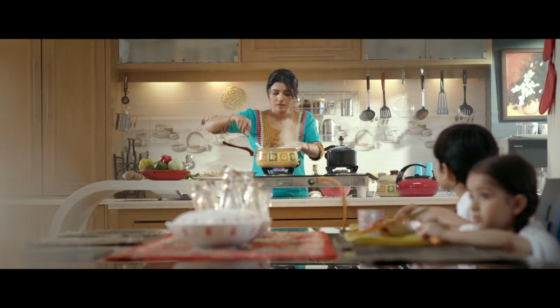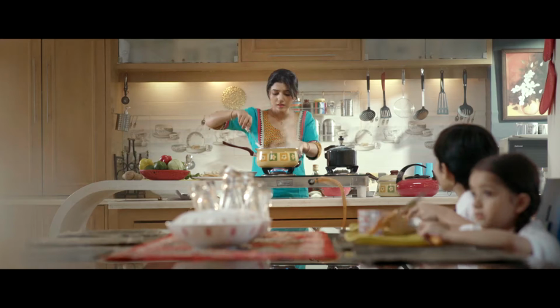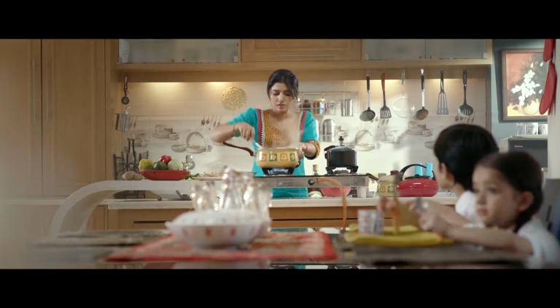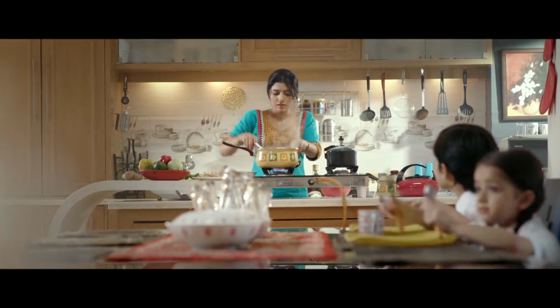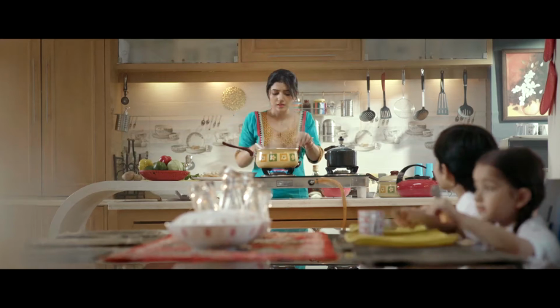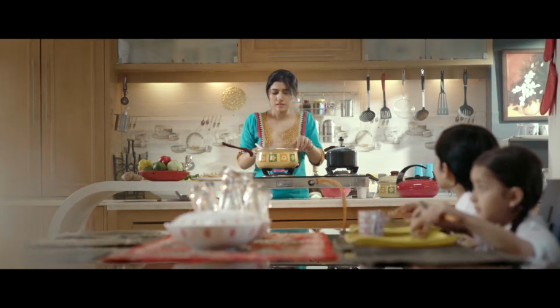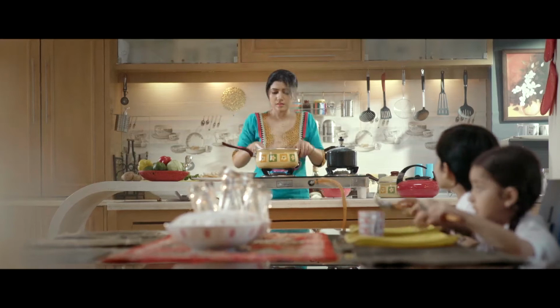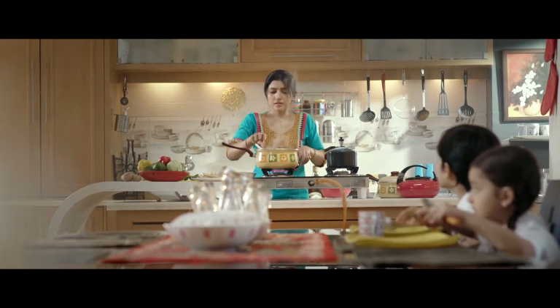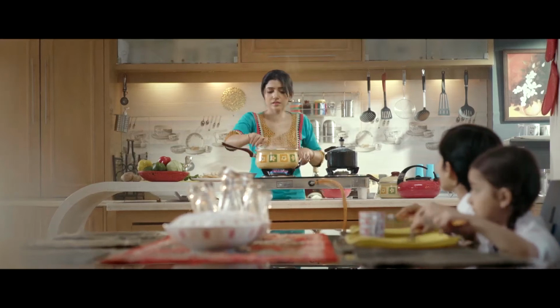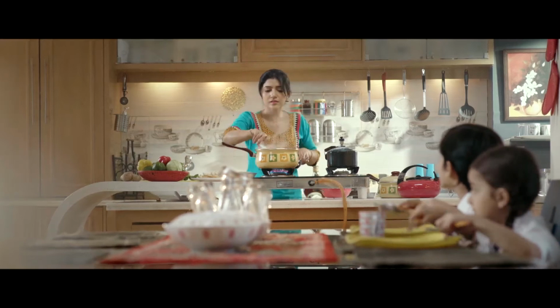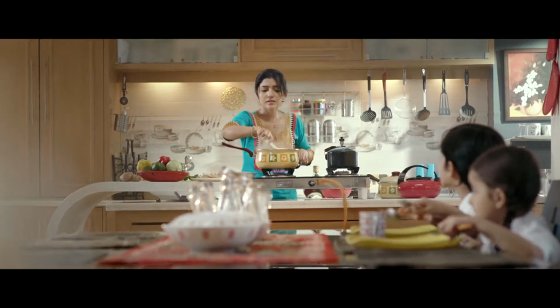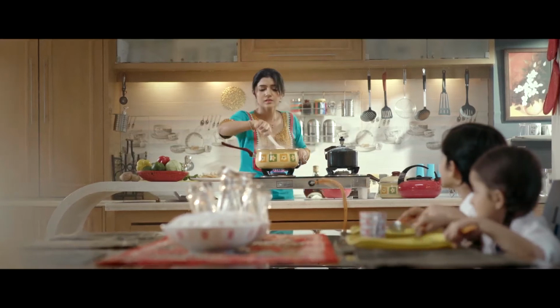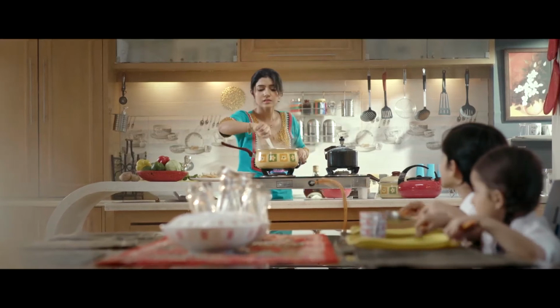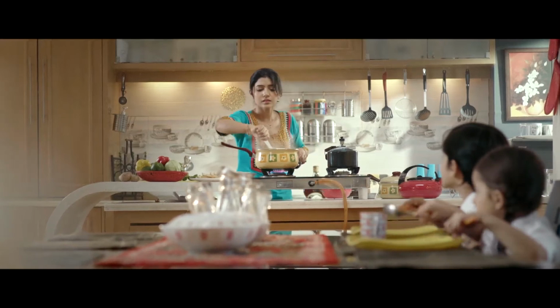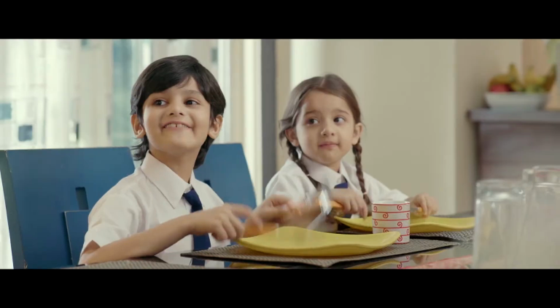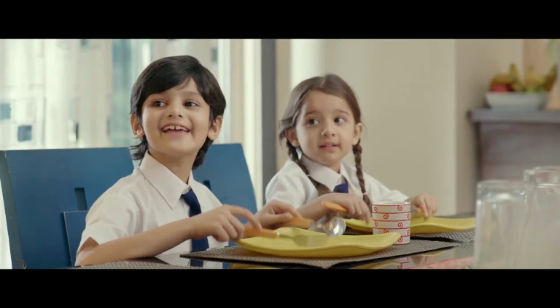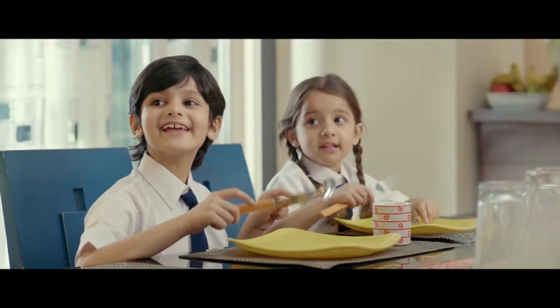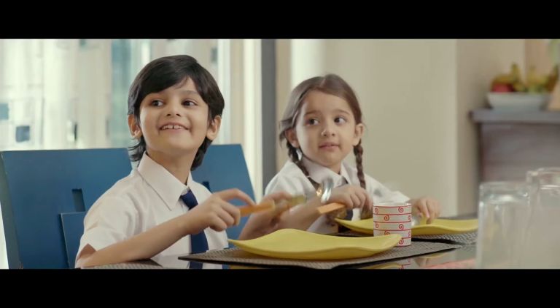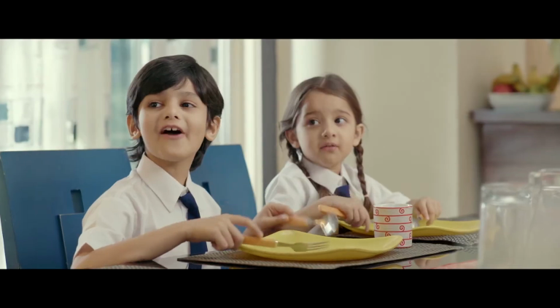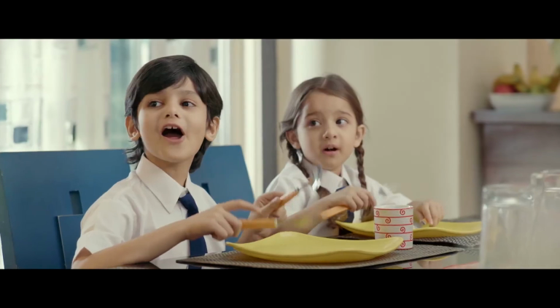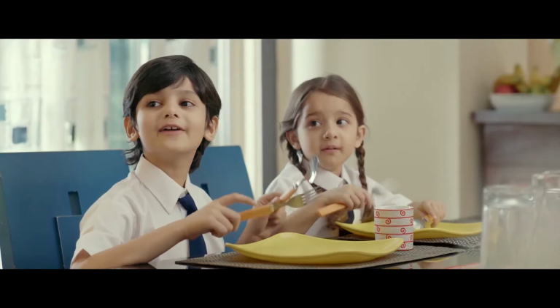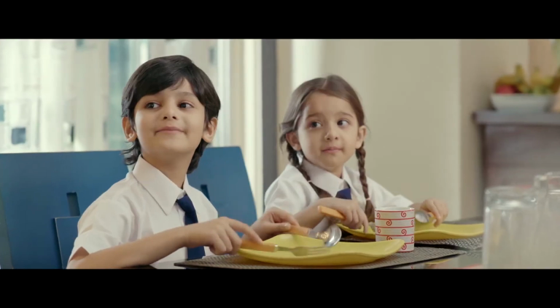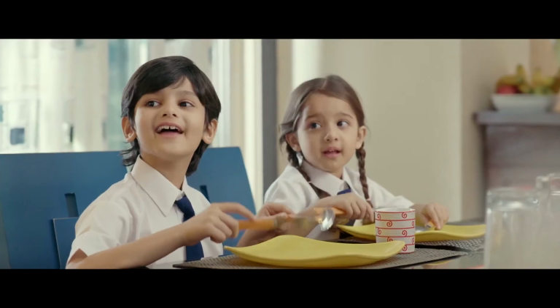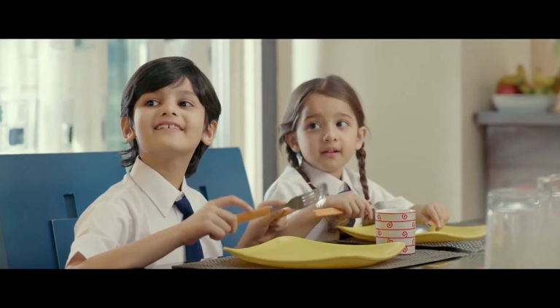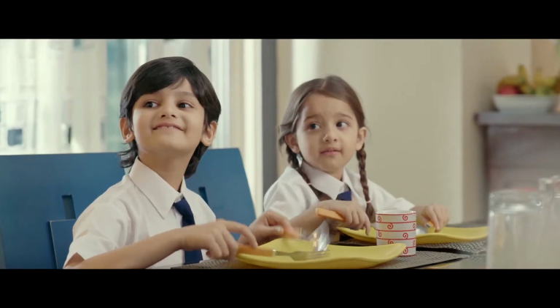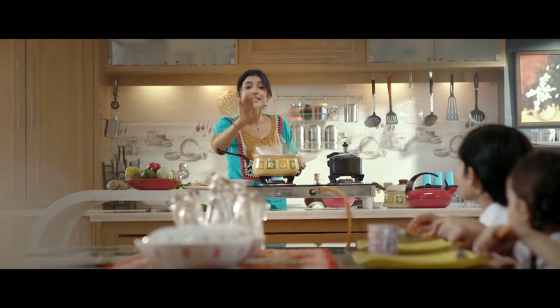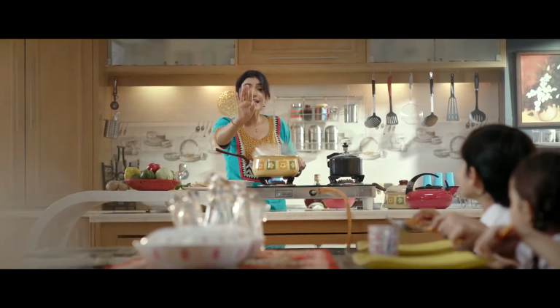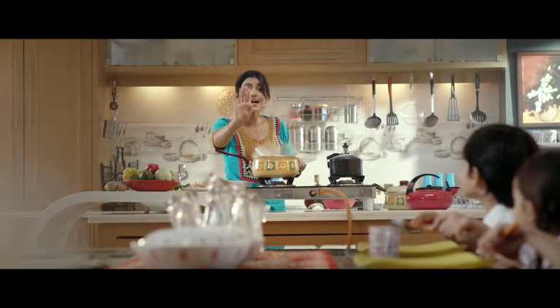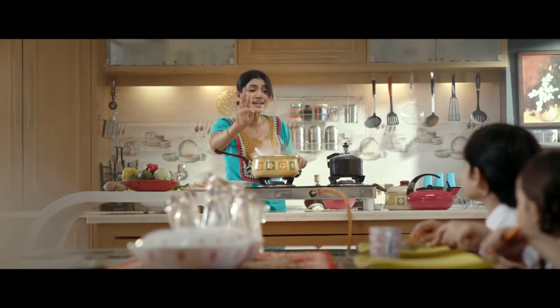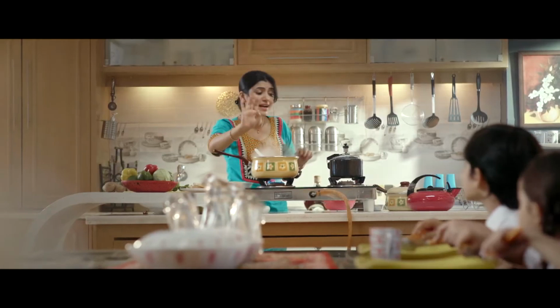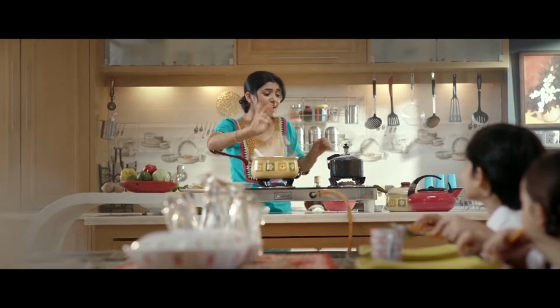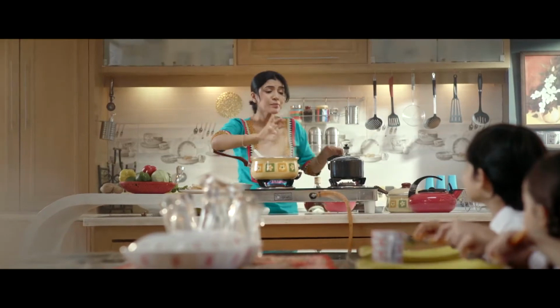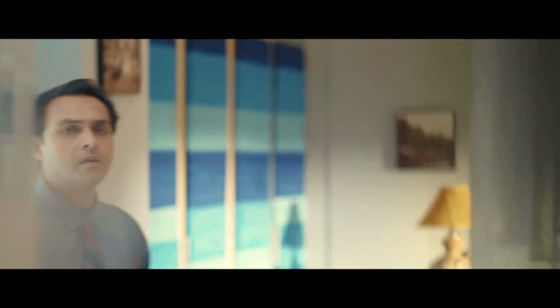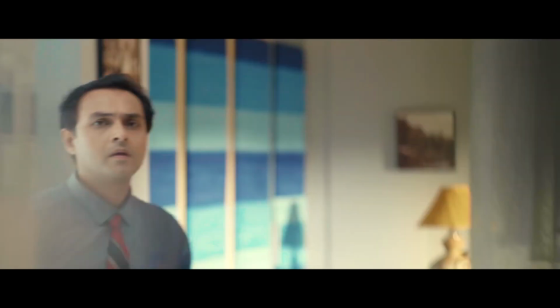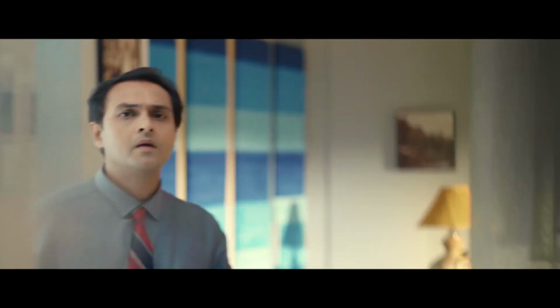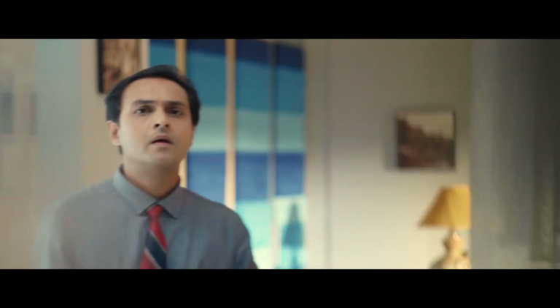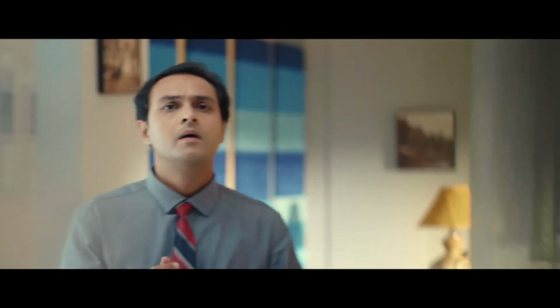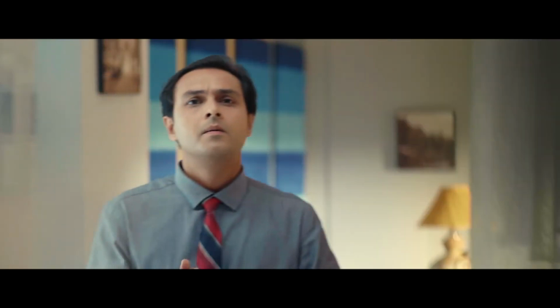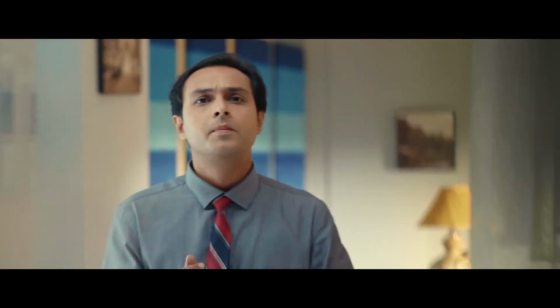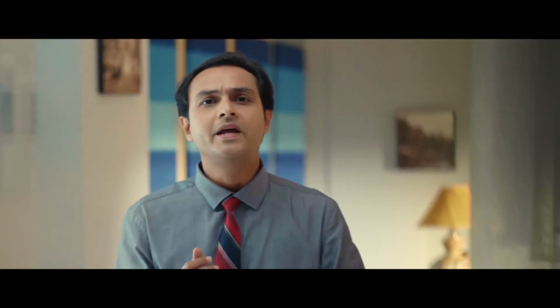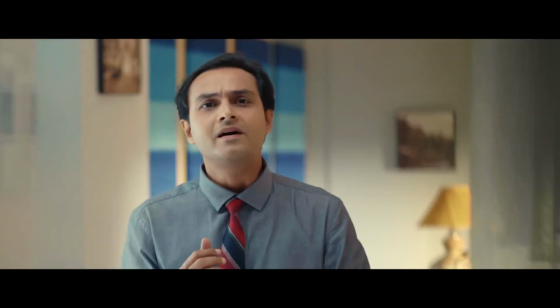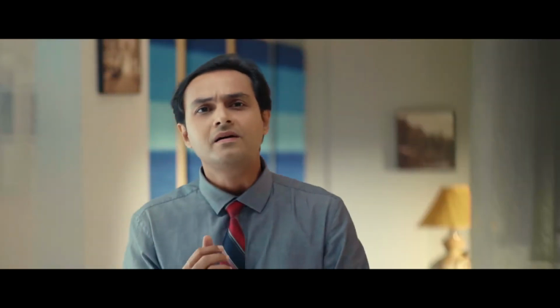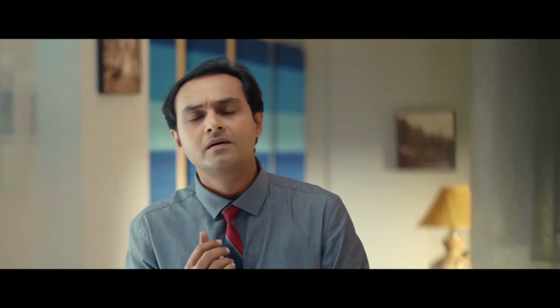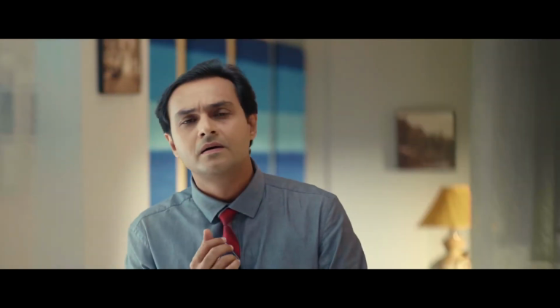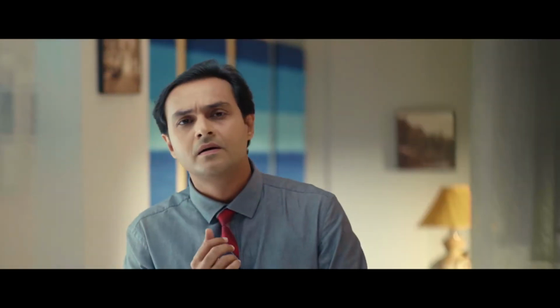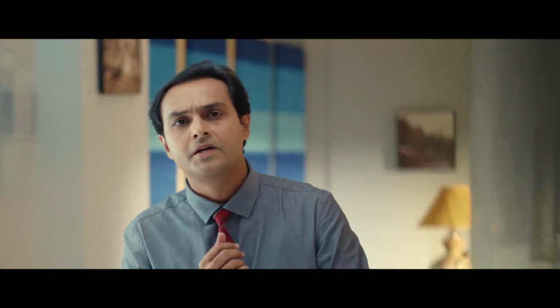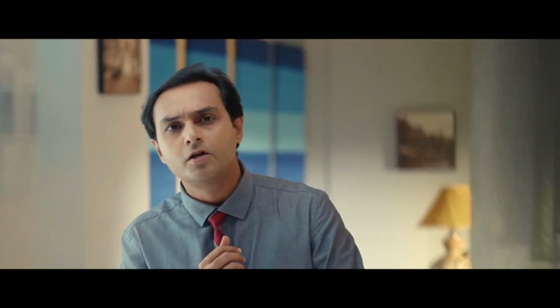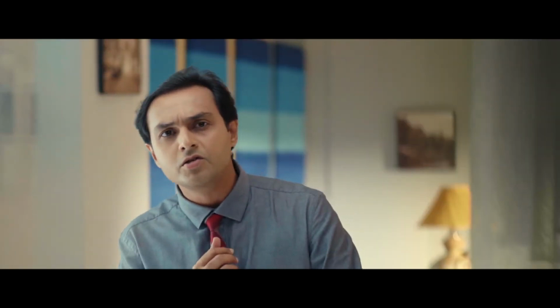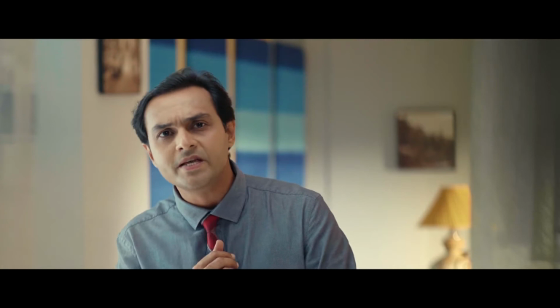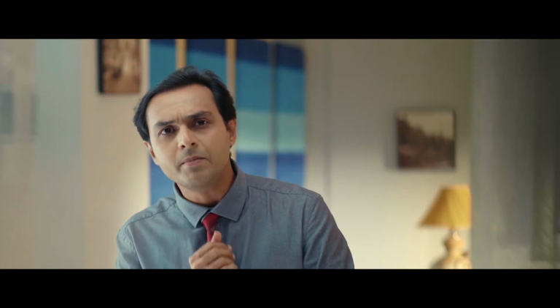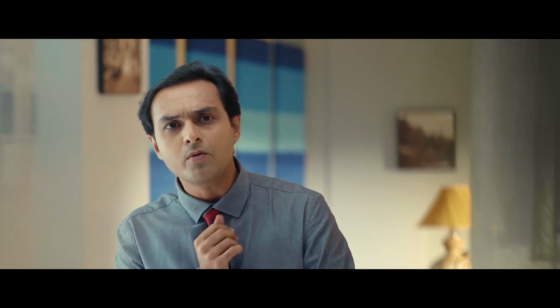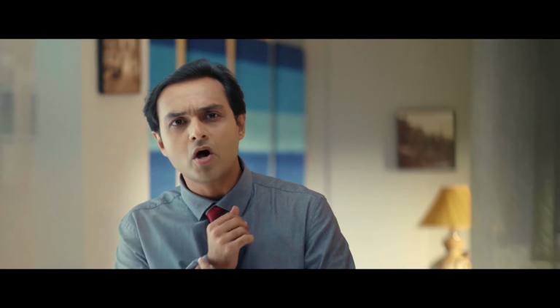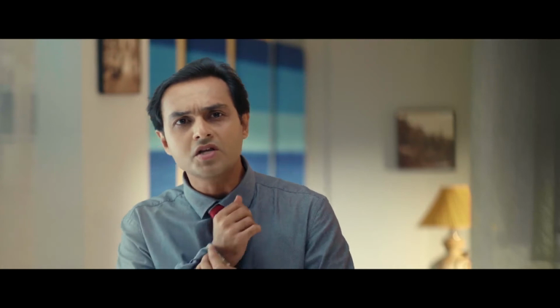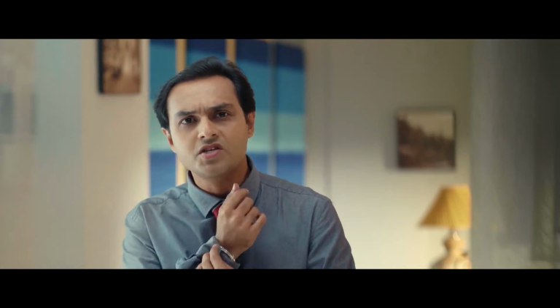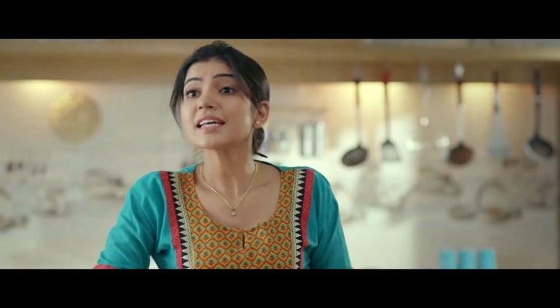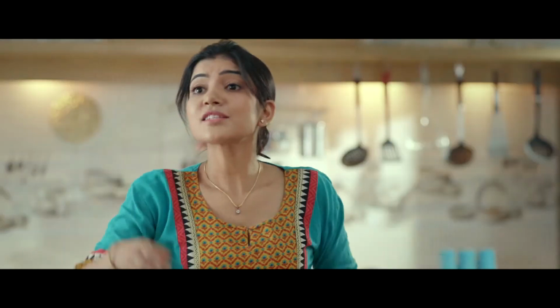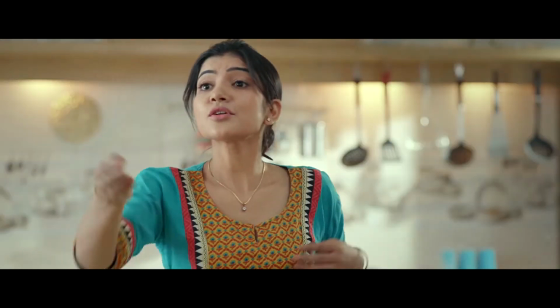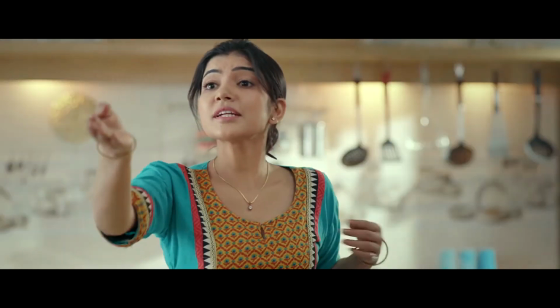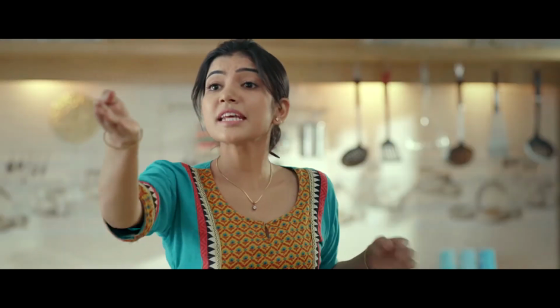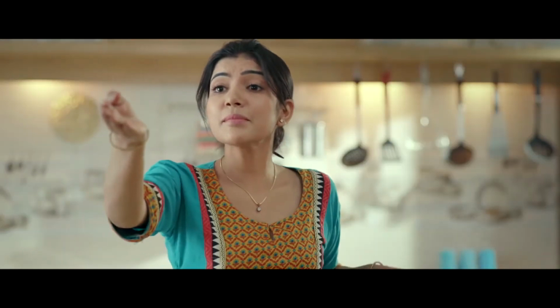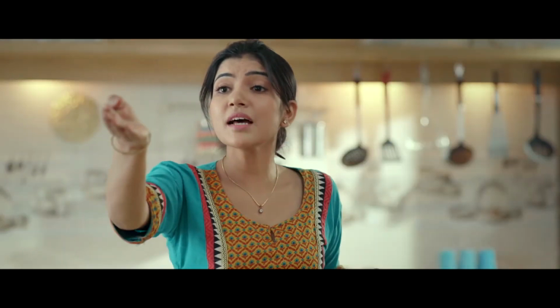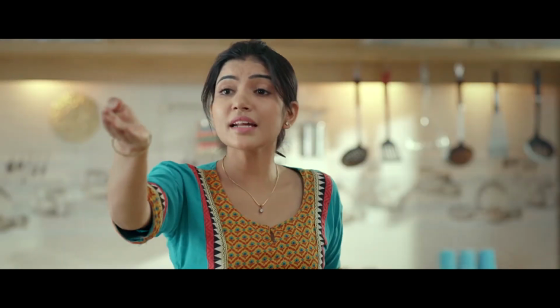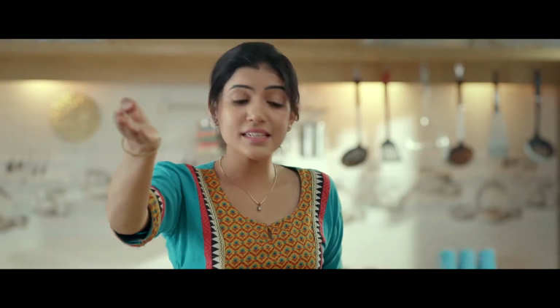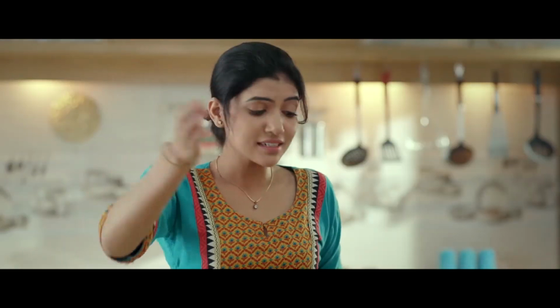Mommy! We want breakfast! I'm making it! Priya, did you see my watch? It's on the table, honey.